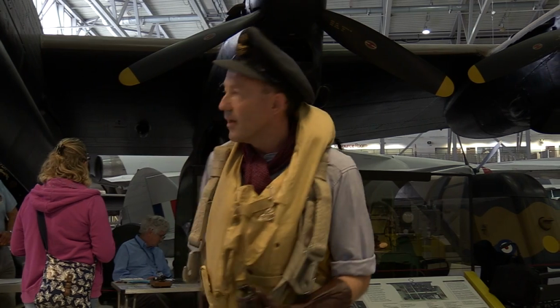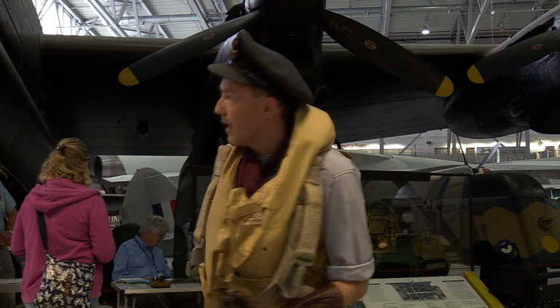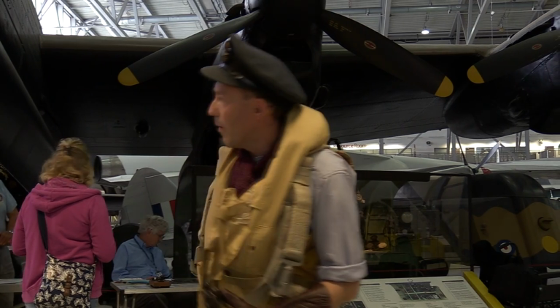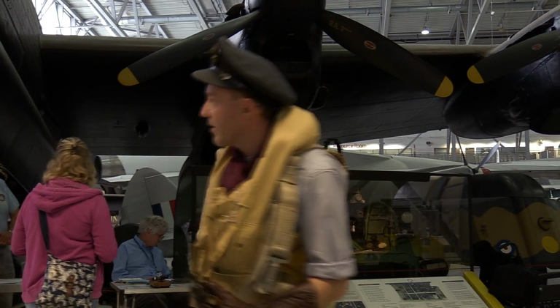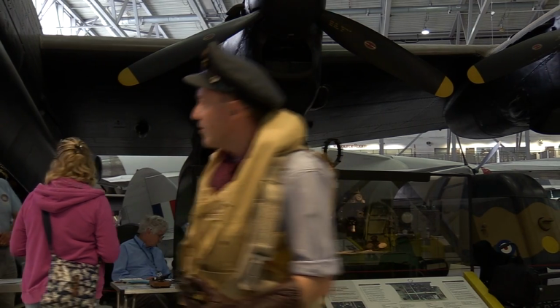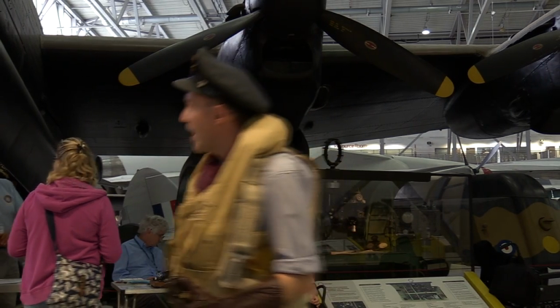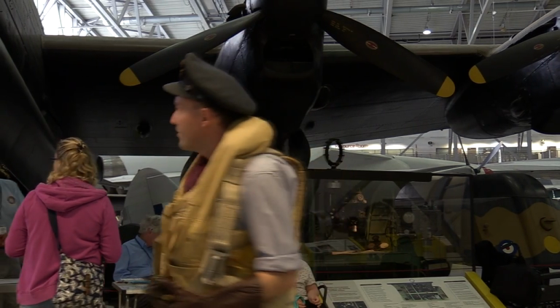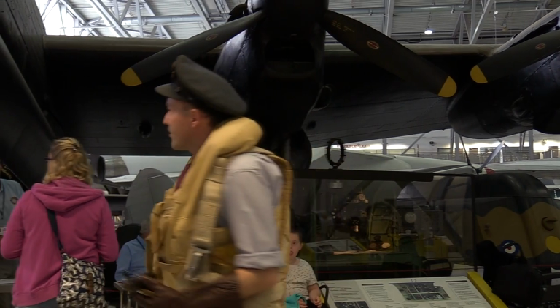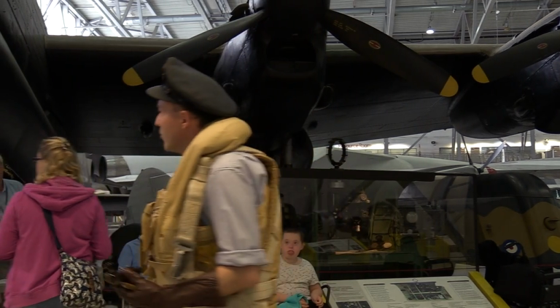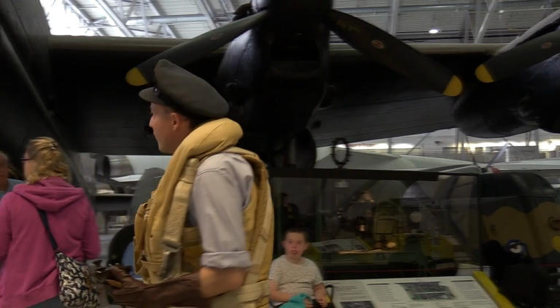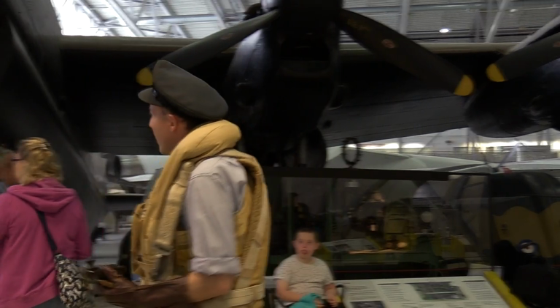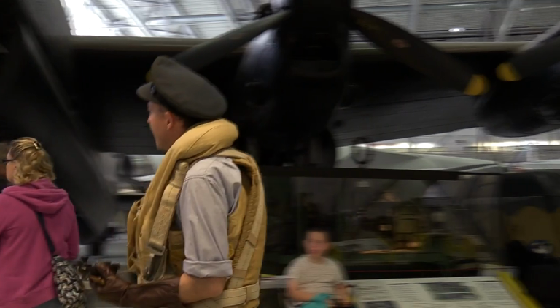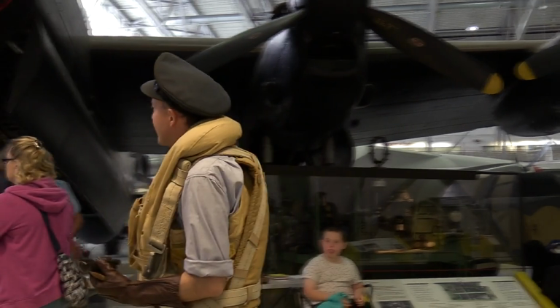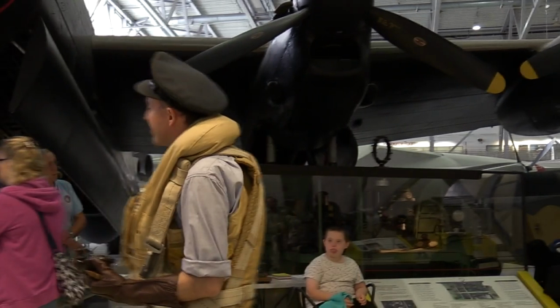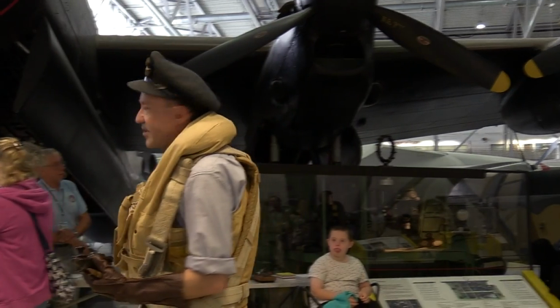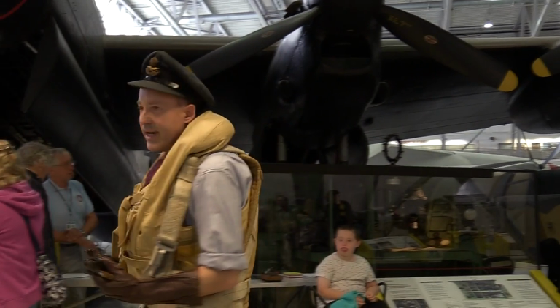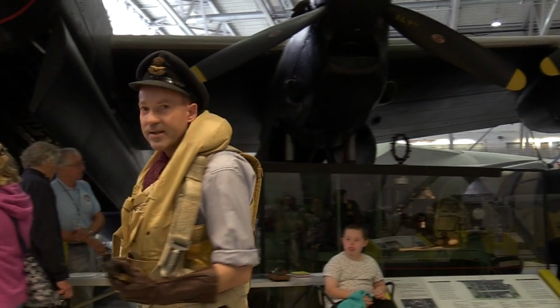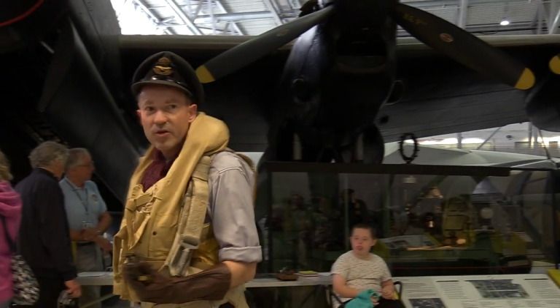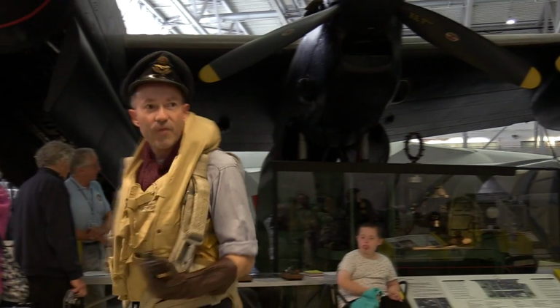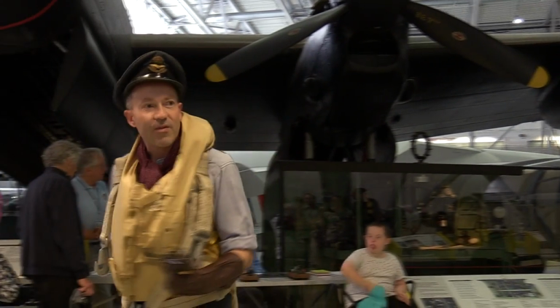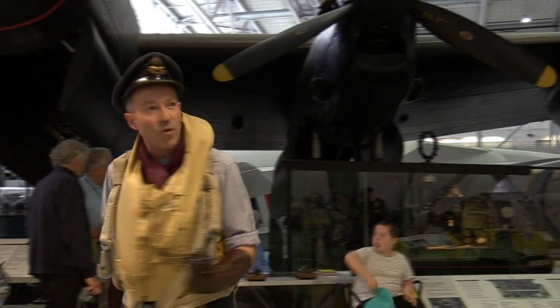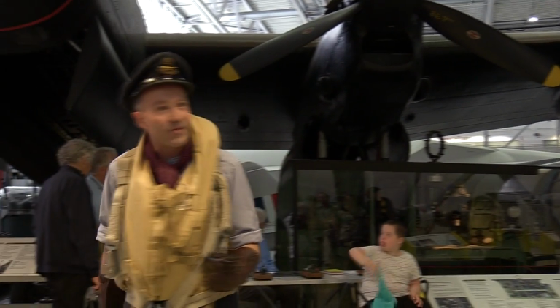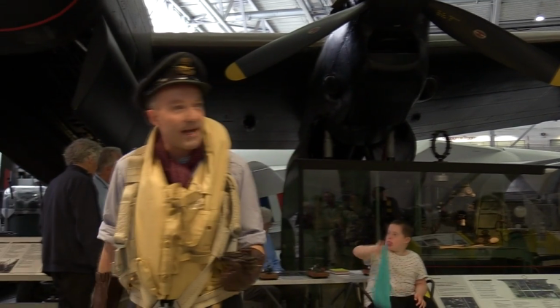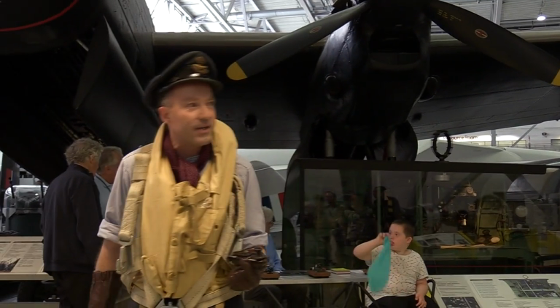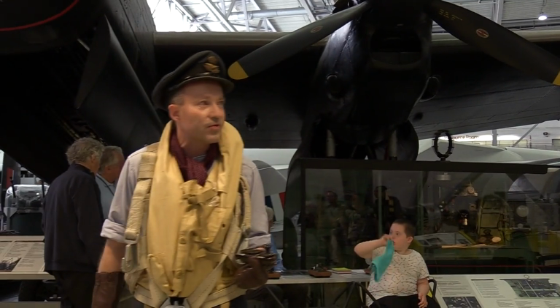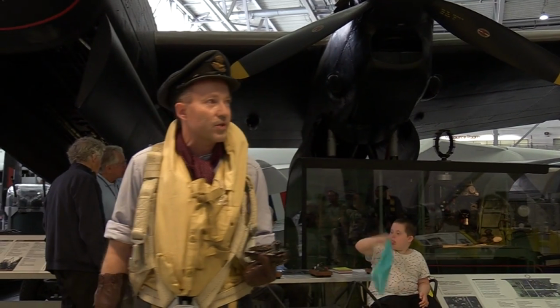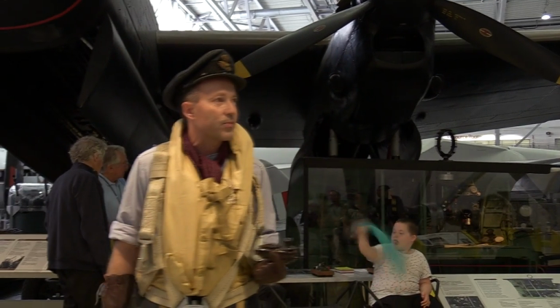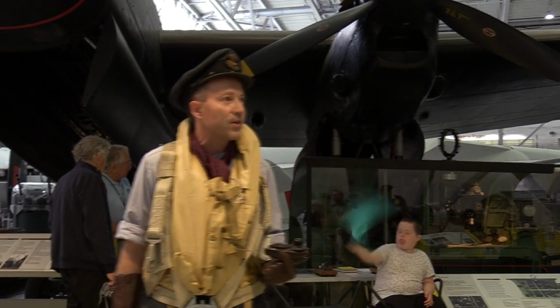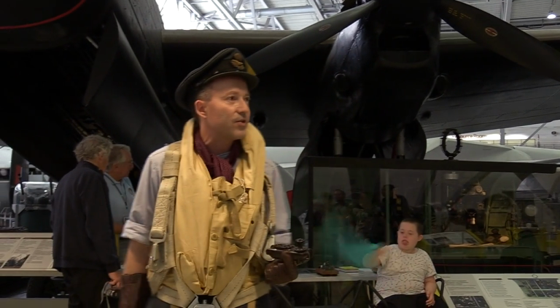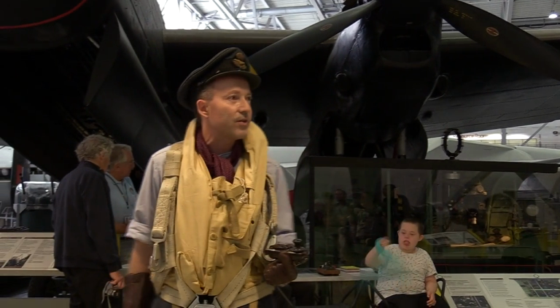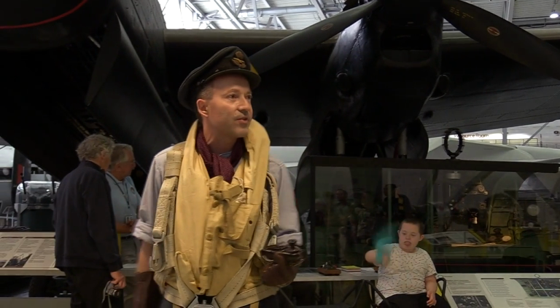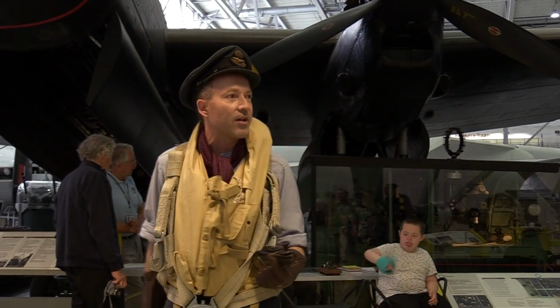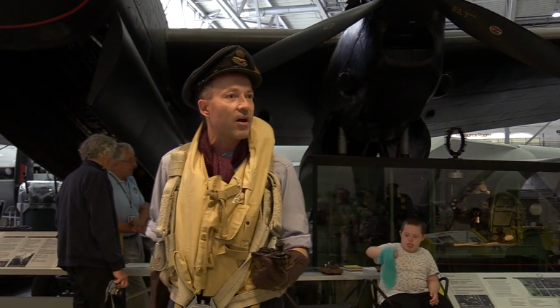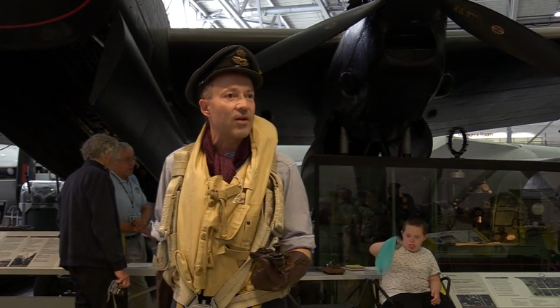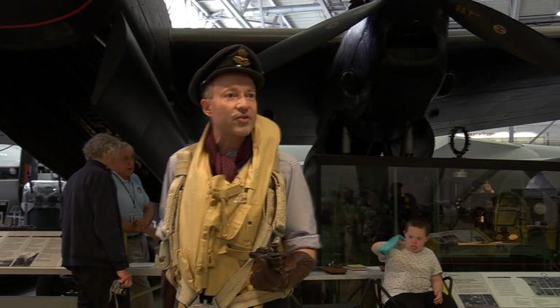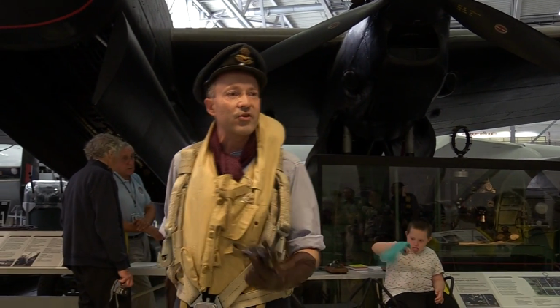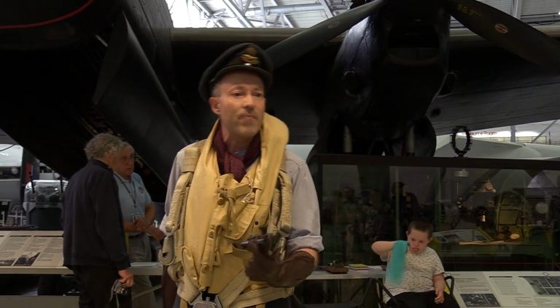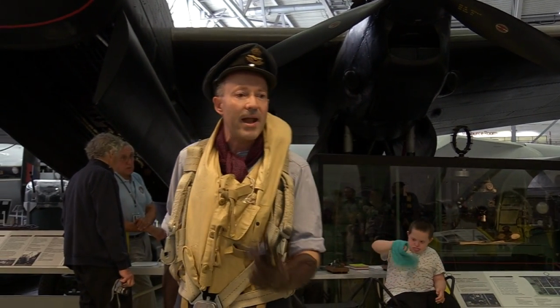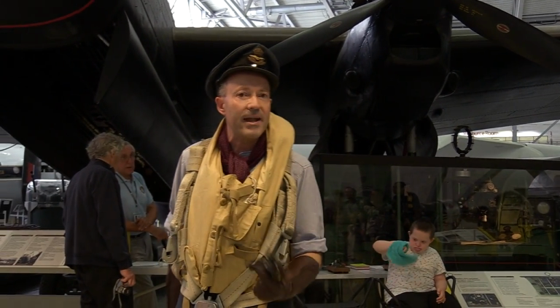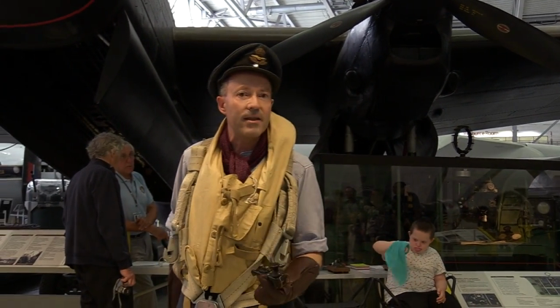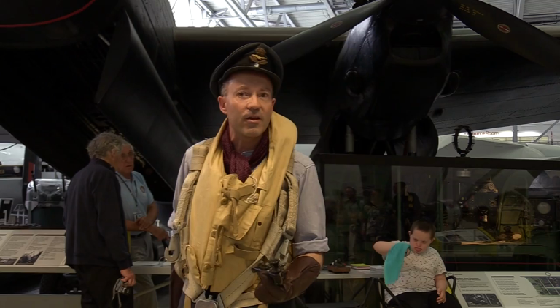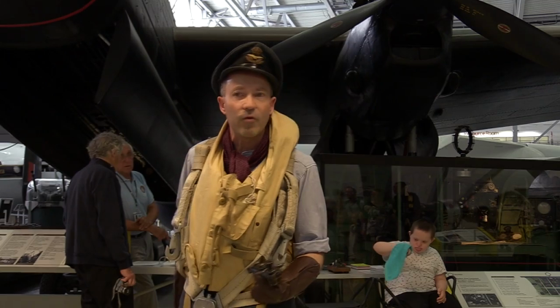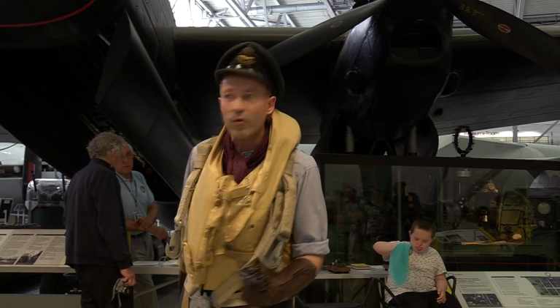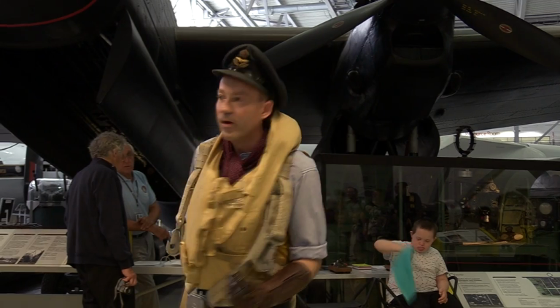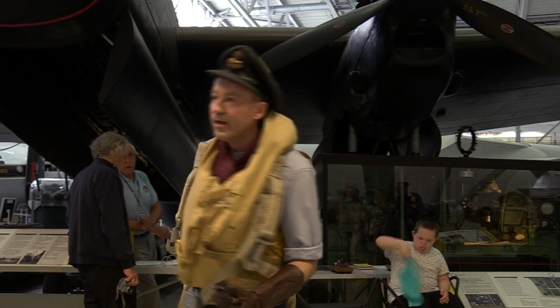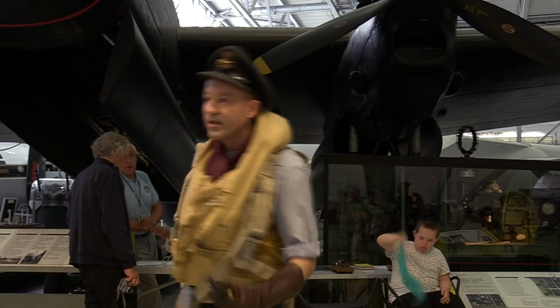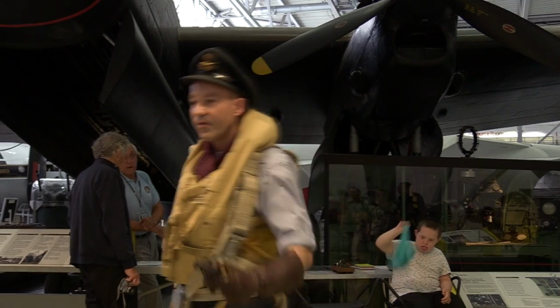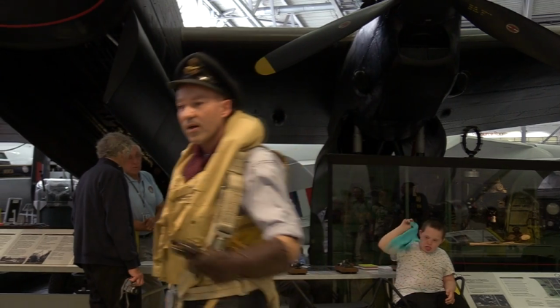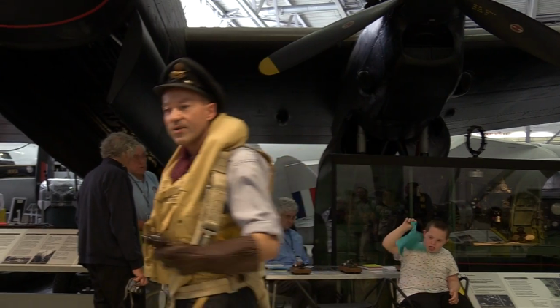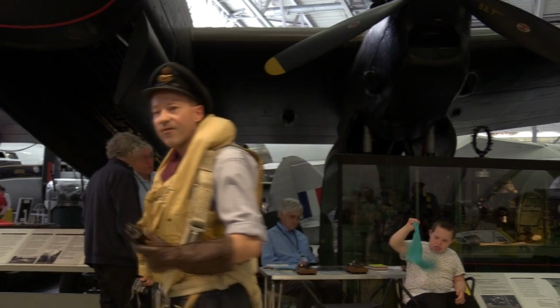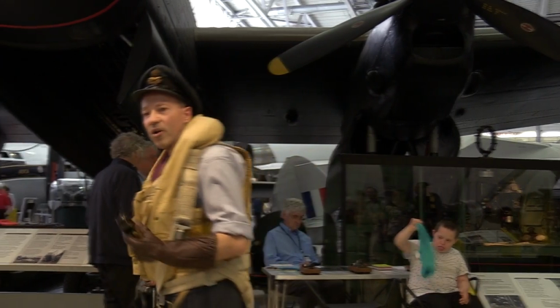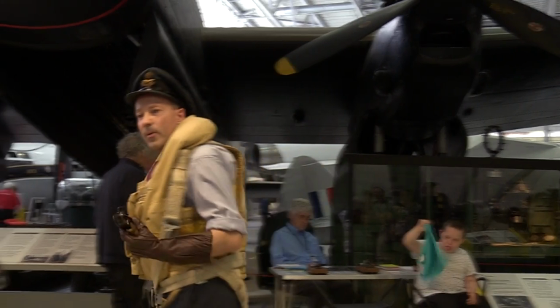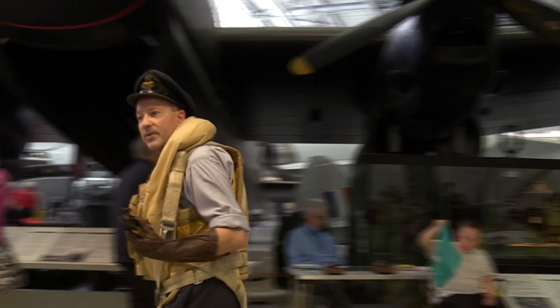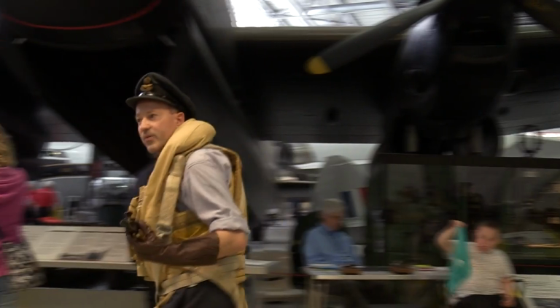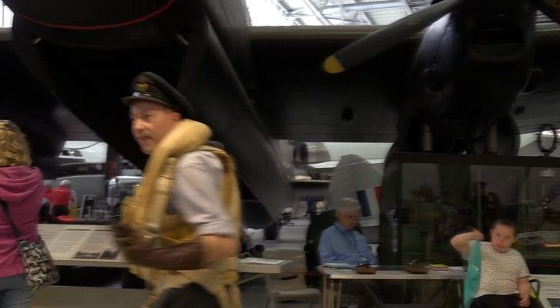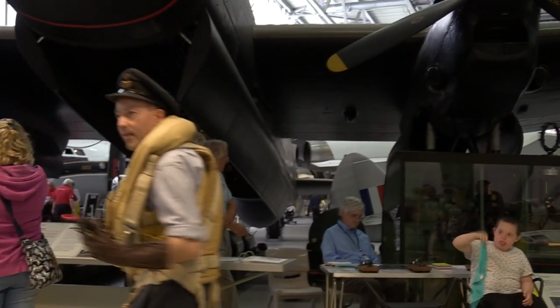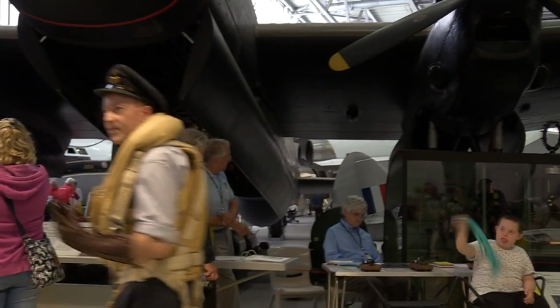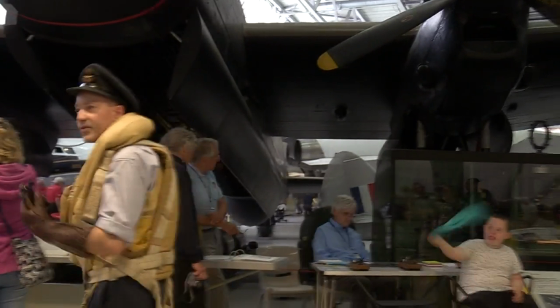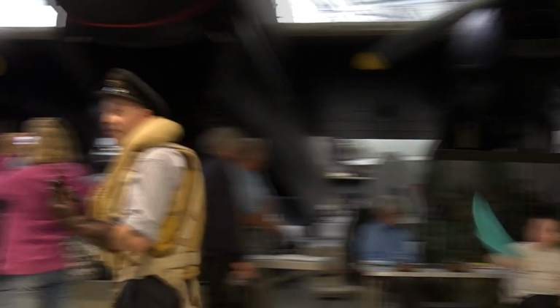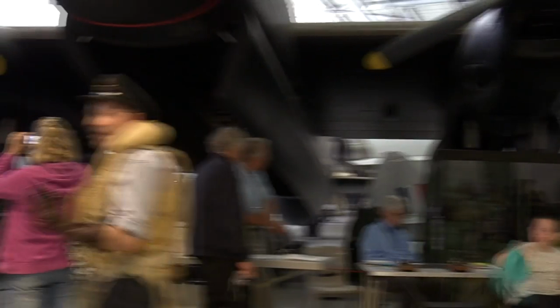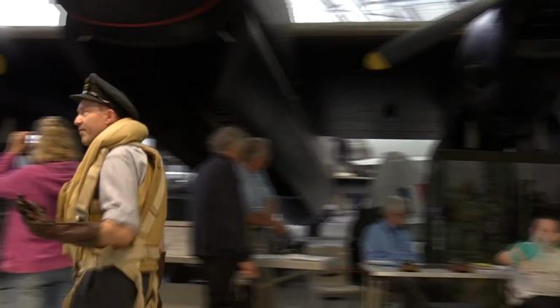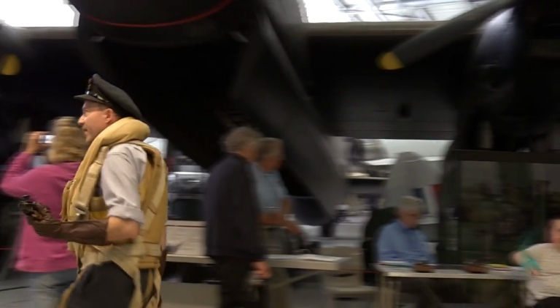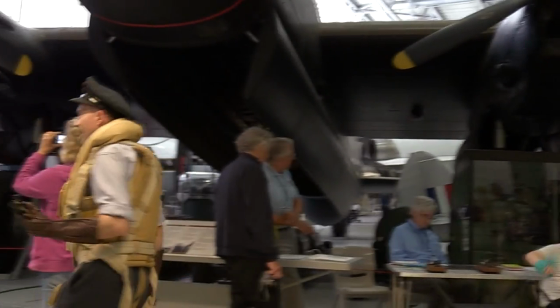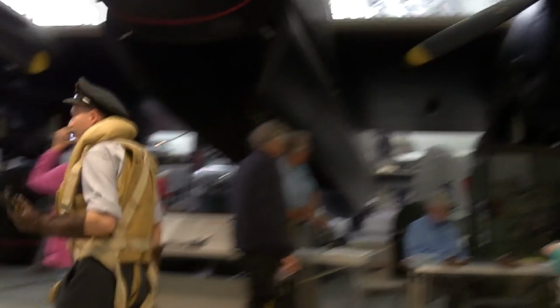What we do now is move around to see two of the more dangerous positions — the last two men in the crew. So if you'd like to follow this way, we're heading out to the side of the aircraft.